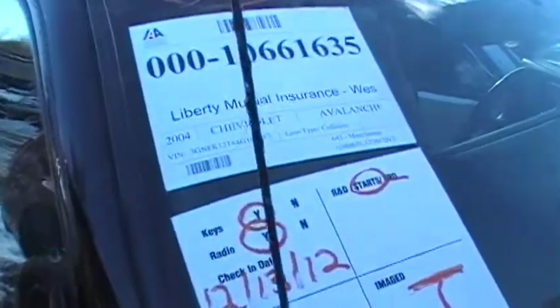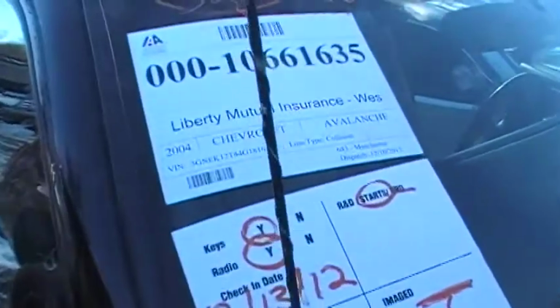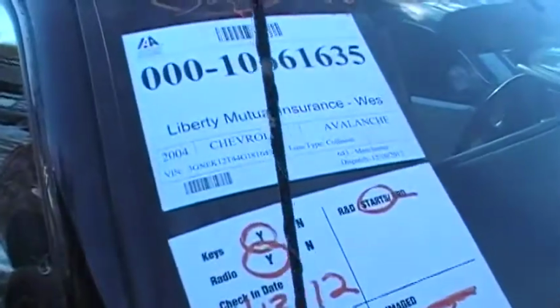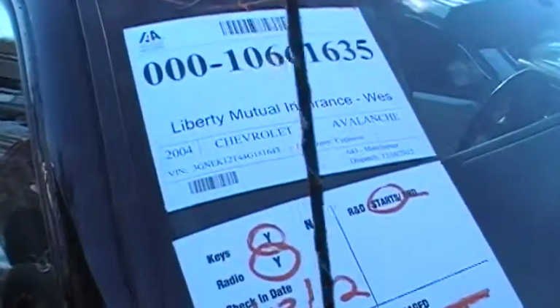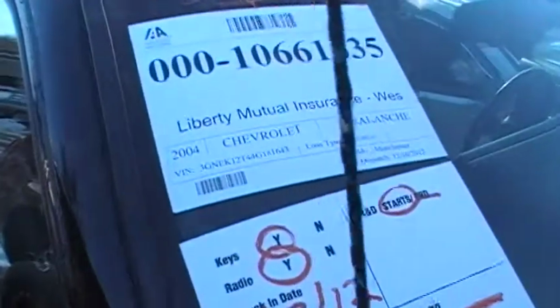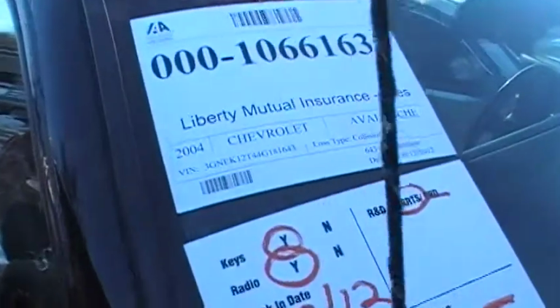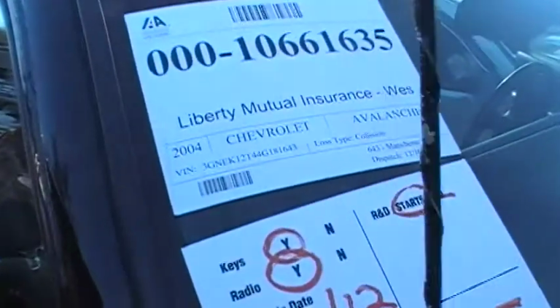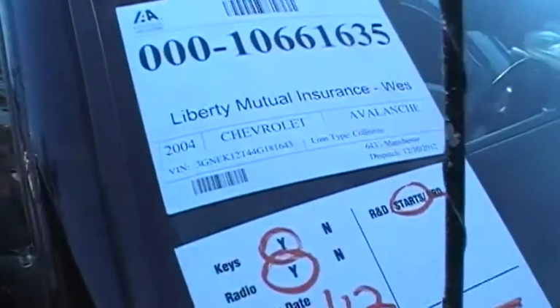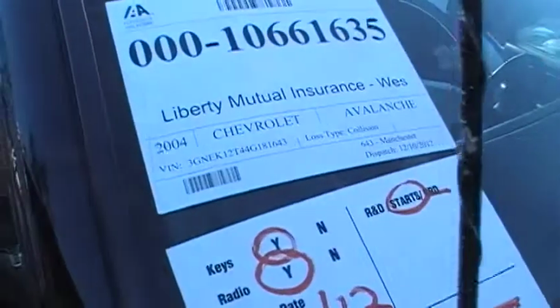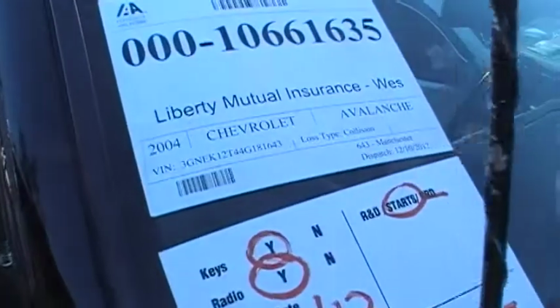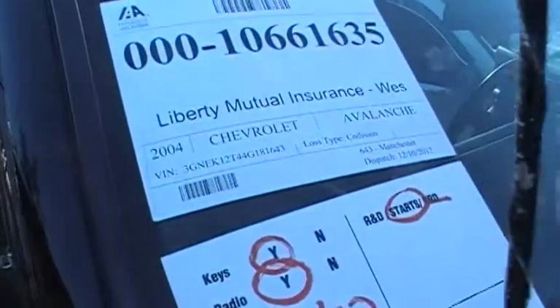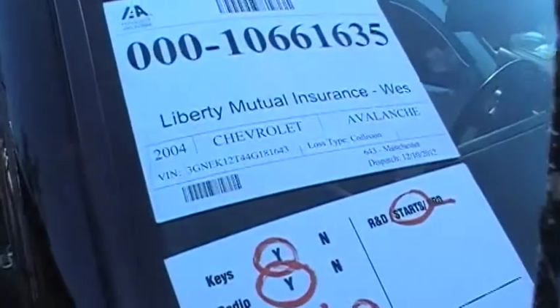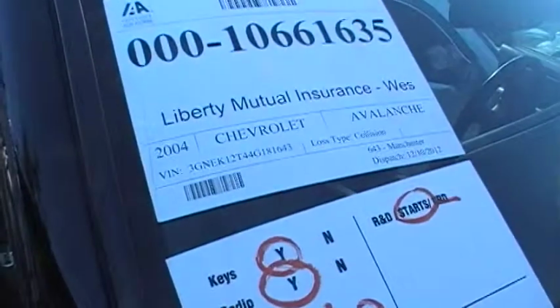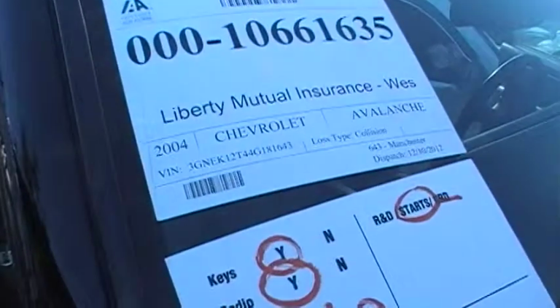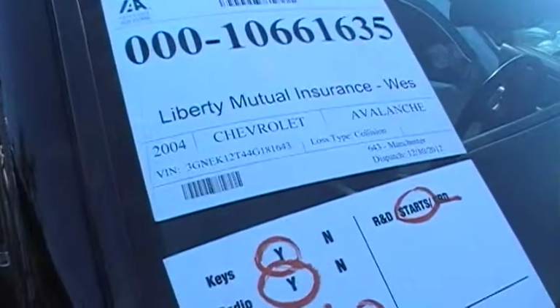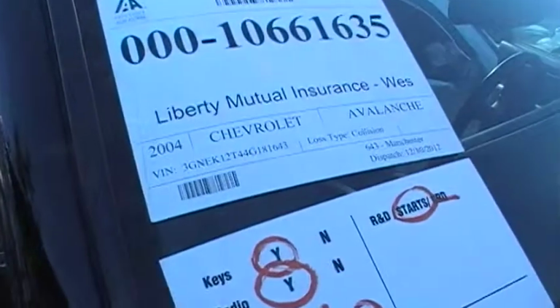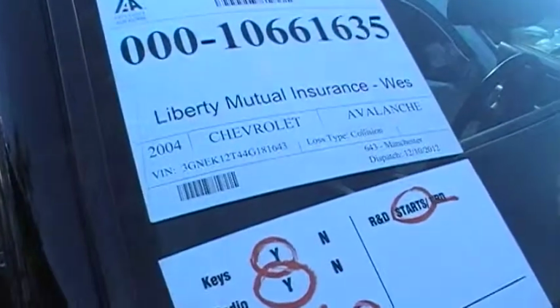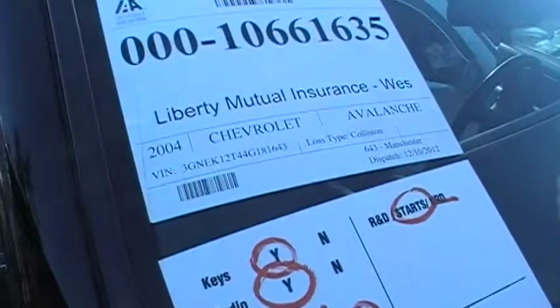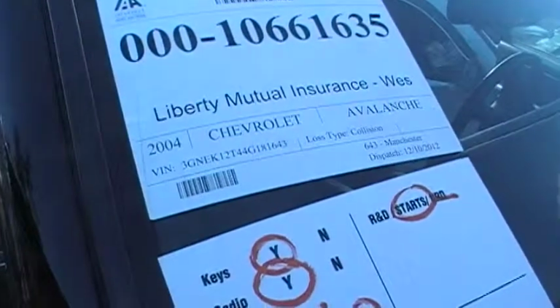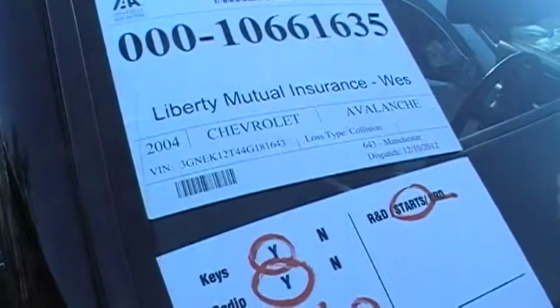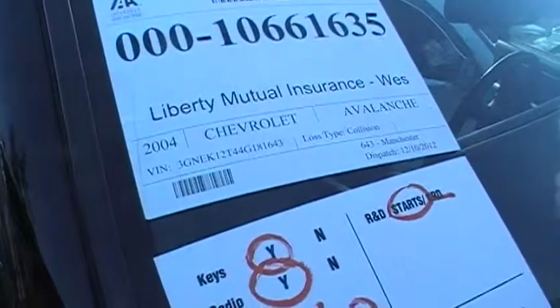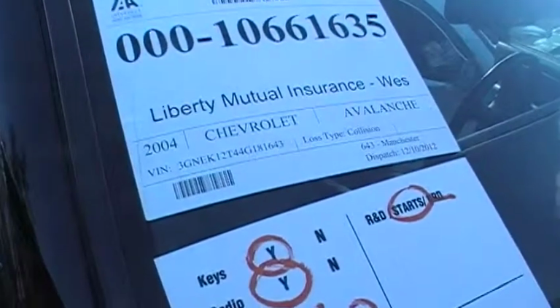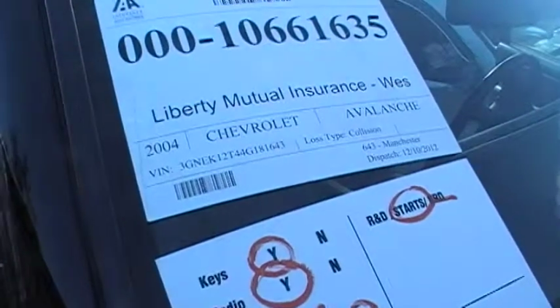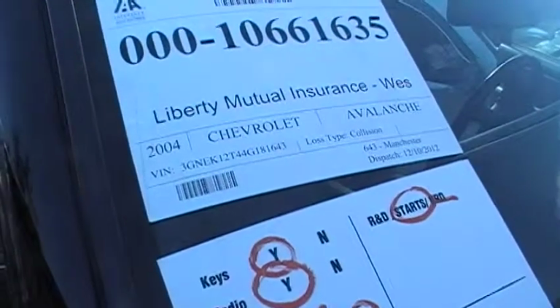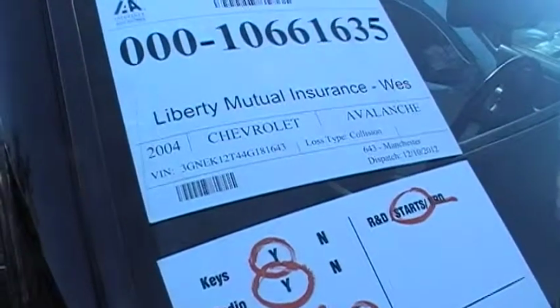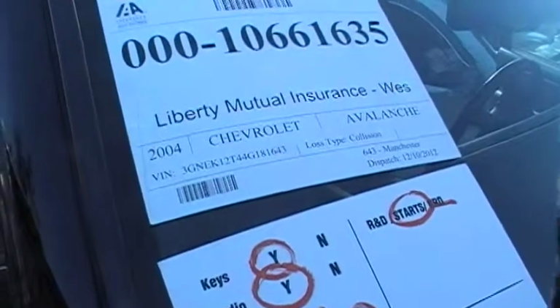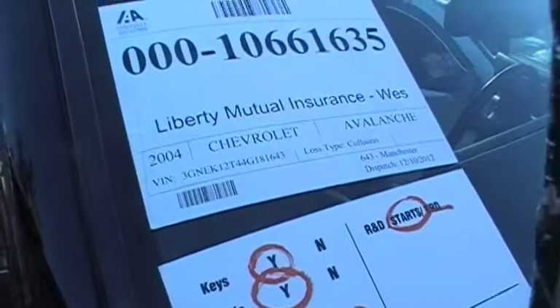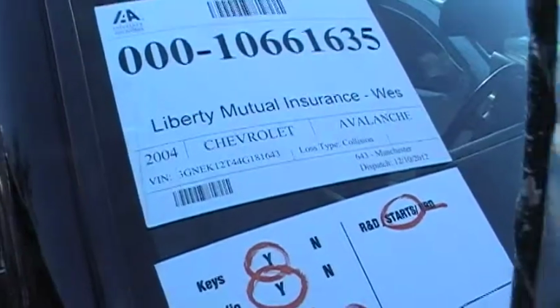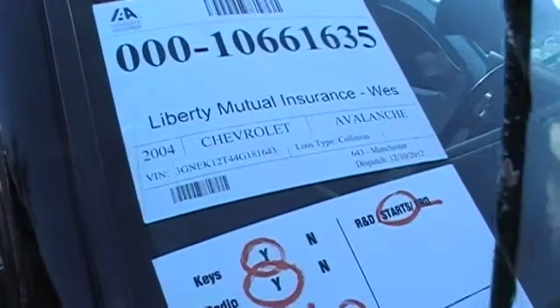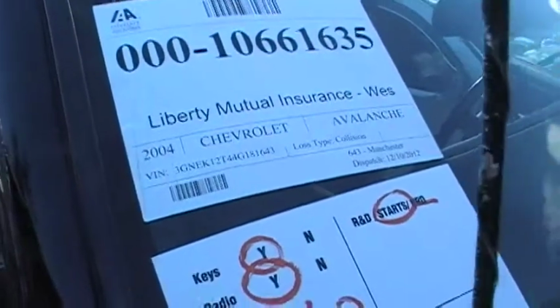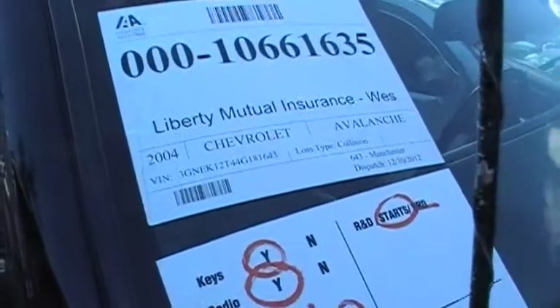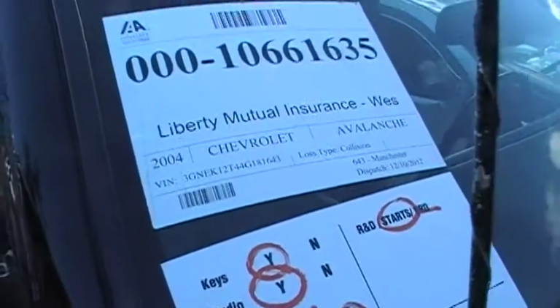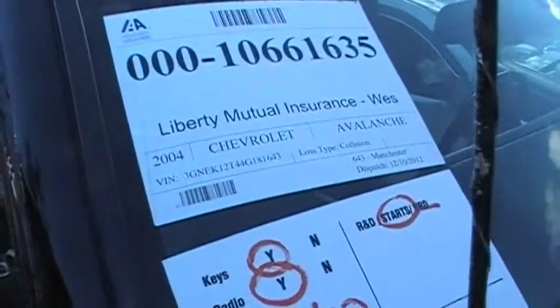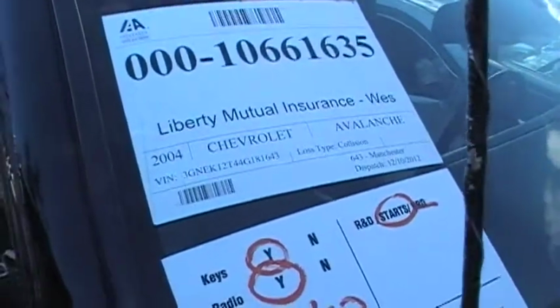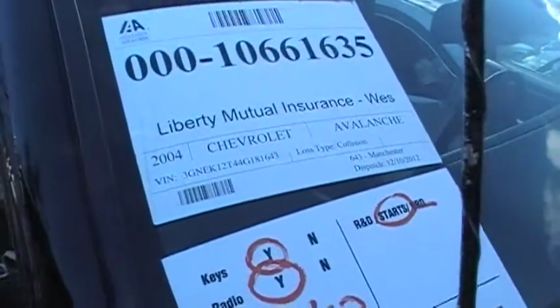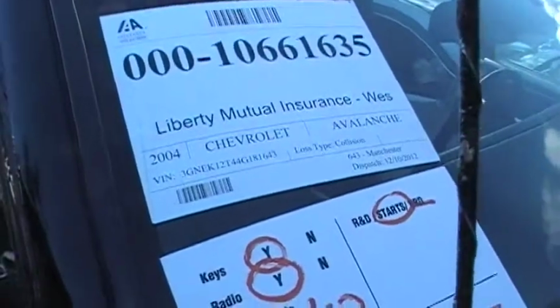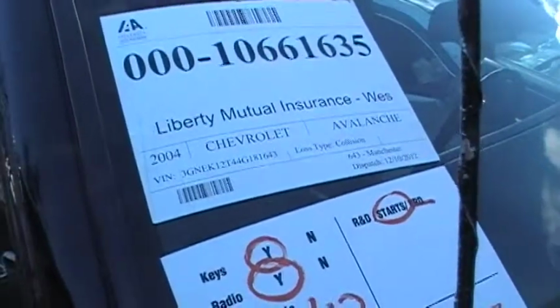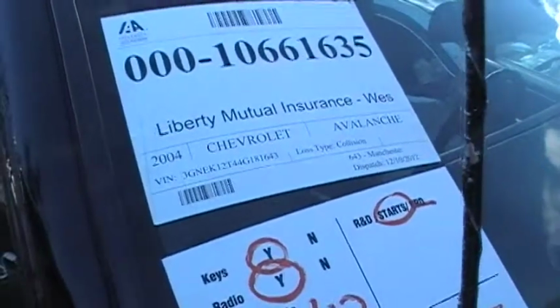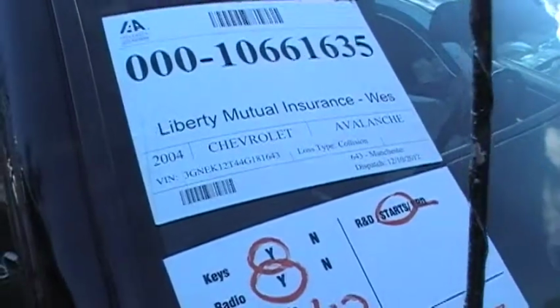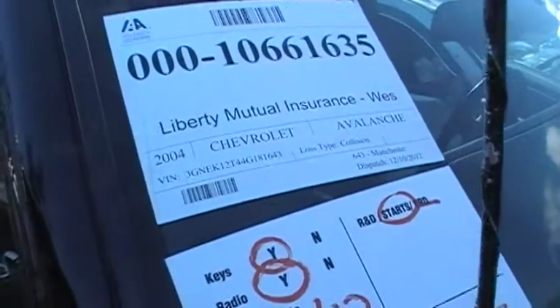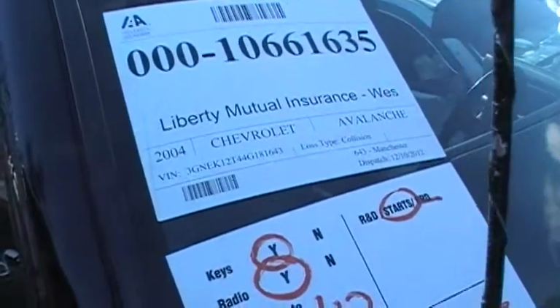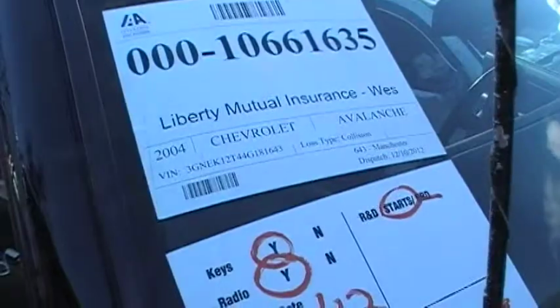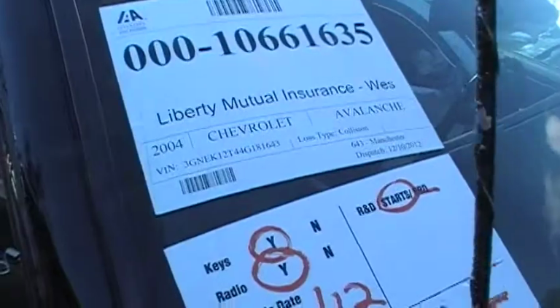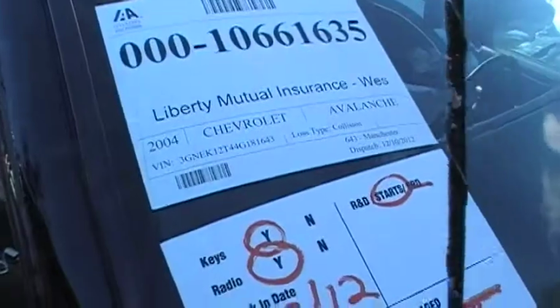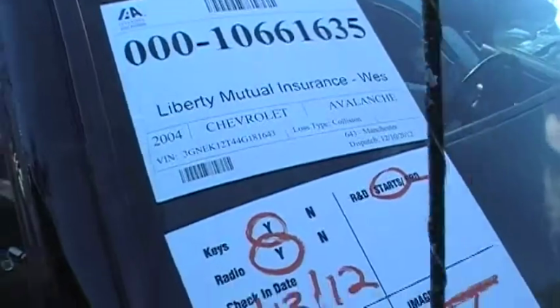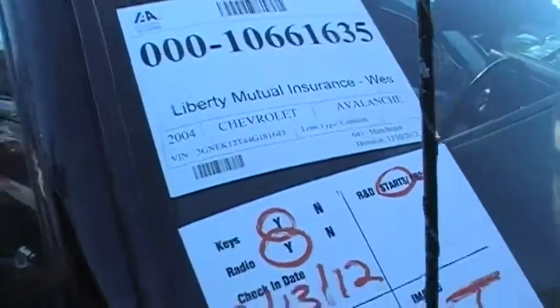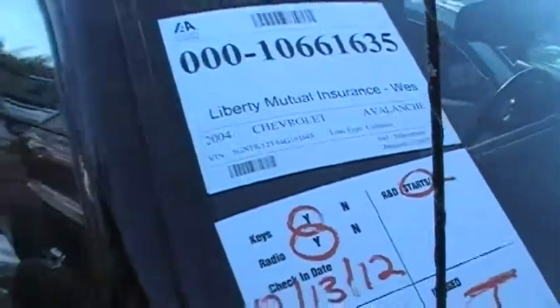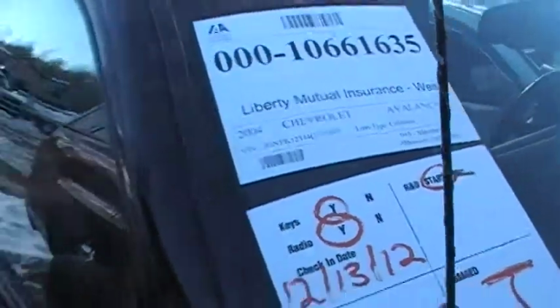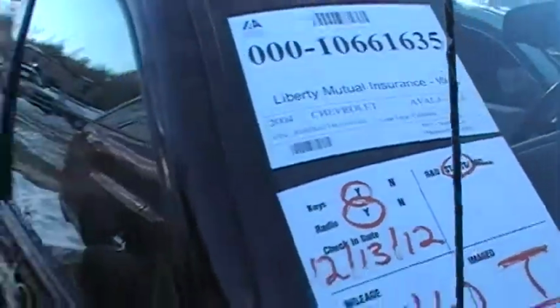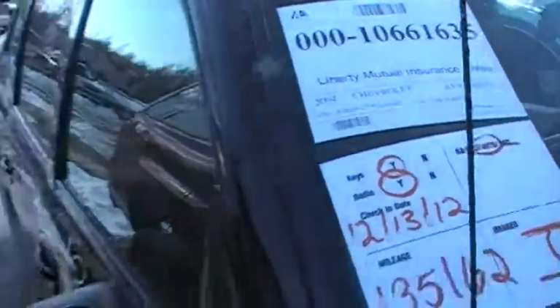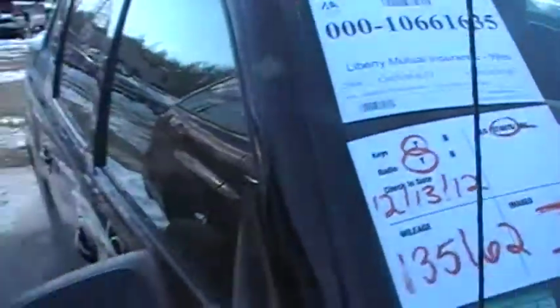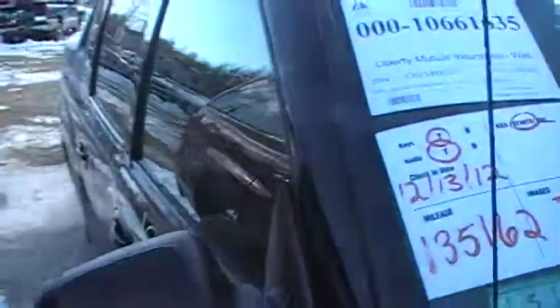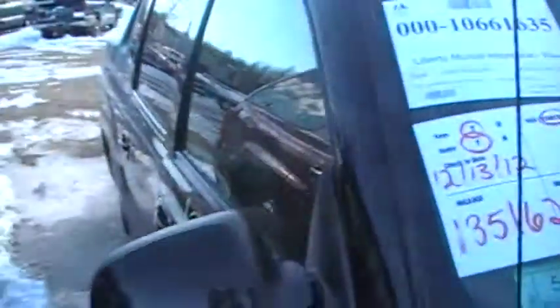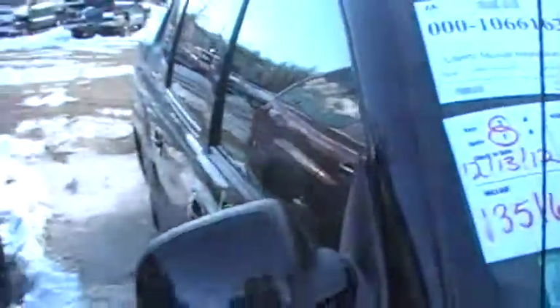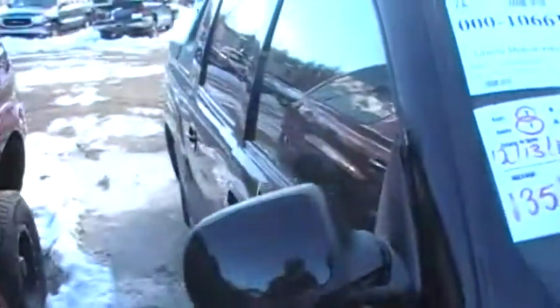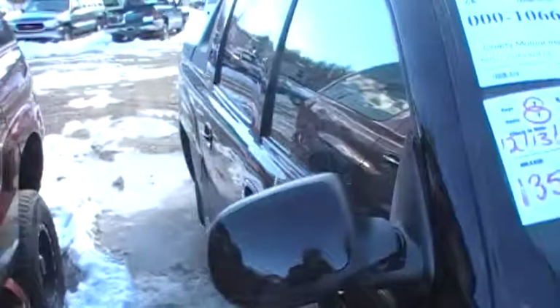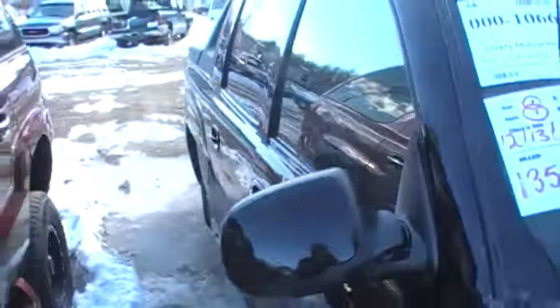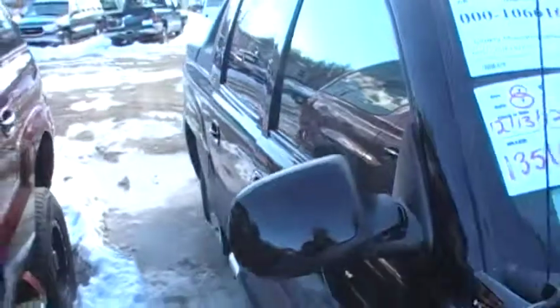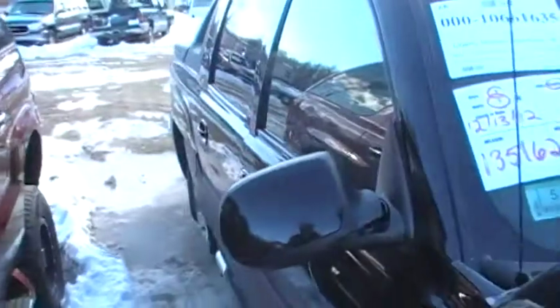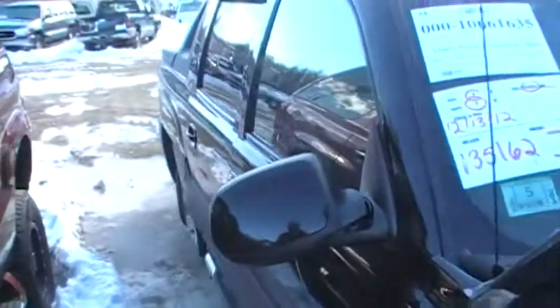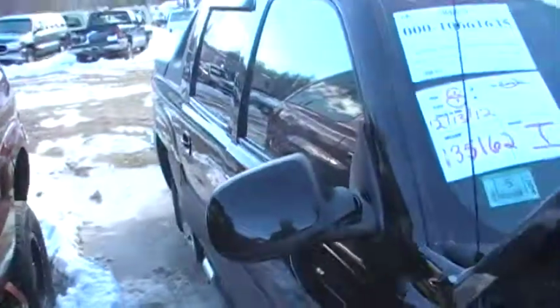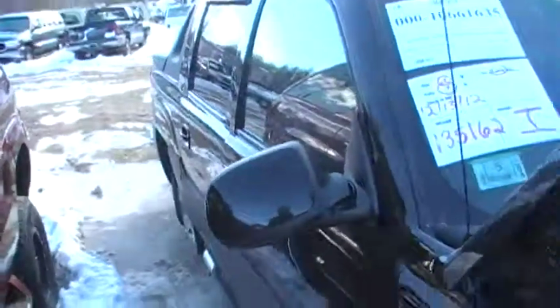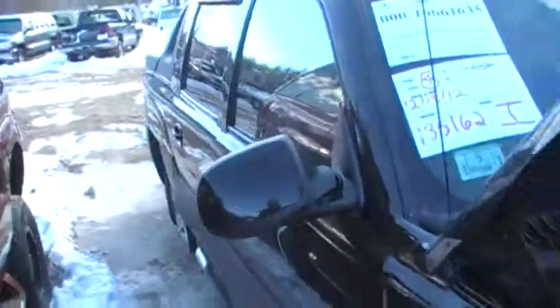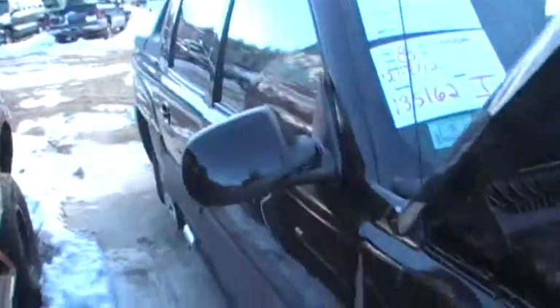Okay, welcome to Just Chevy Trucks. Today we're outside with a 2004 Chevrolet Avalanche.